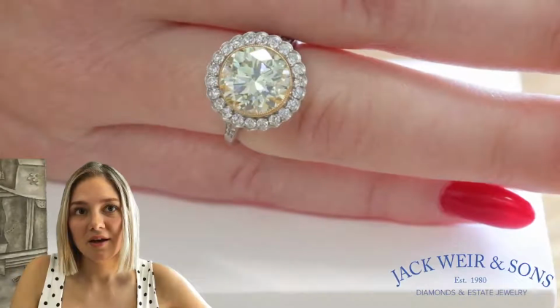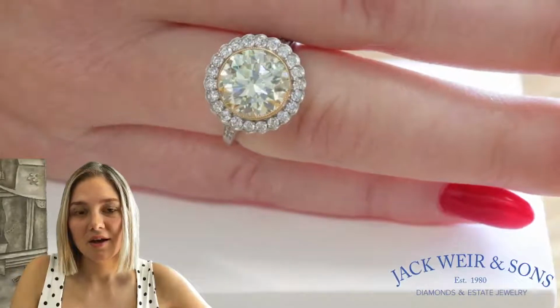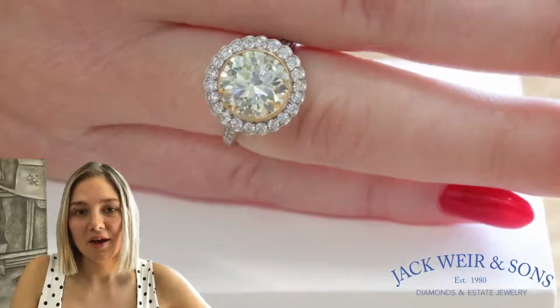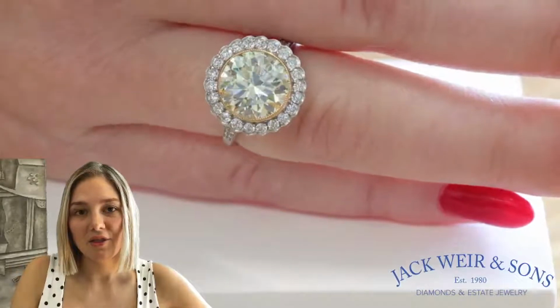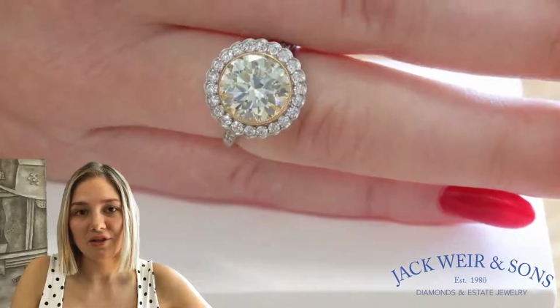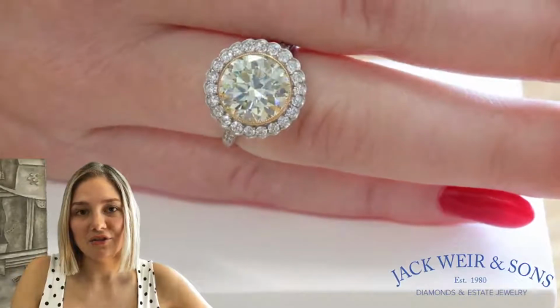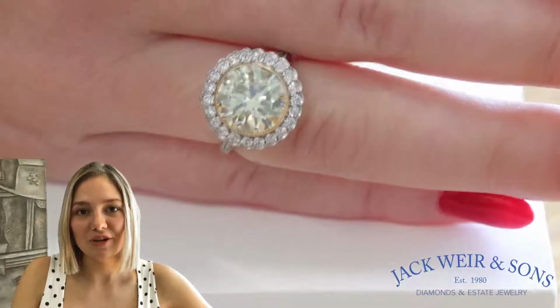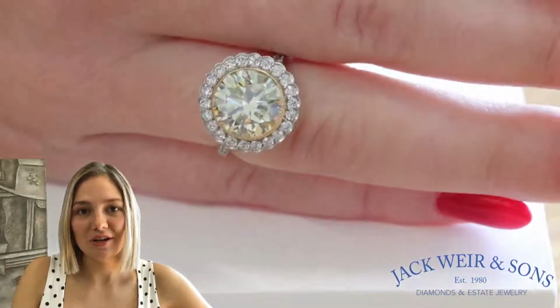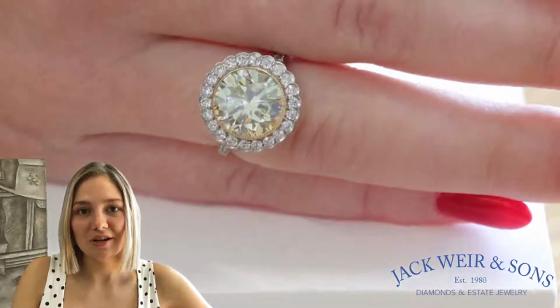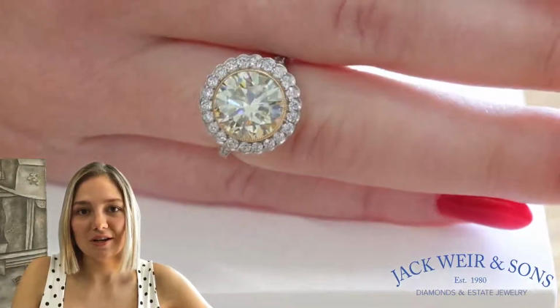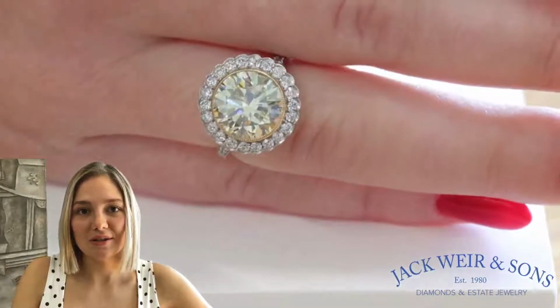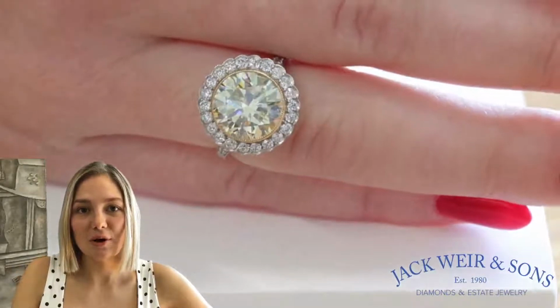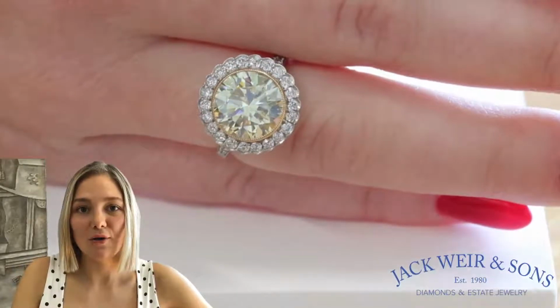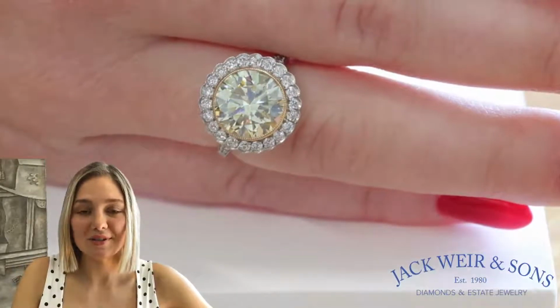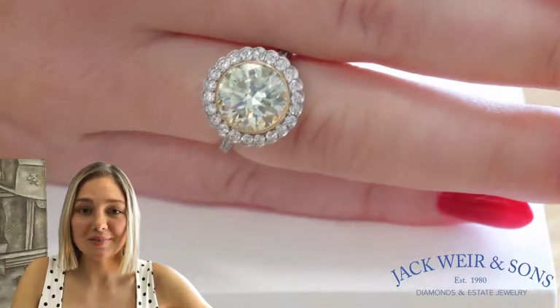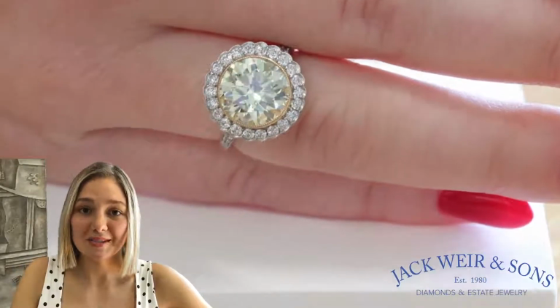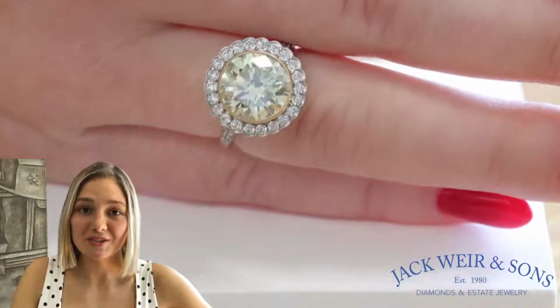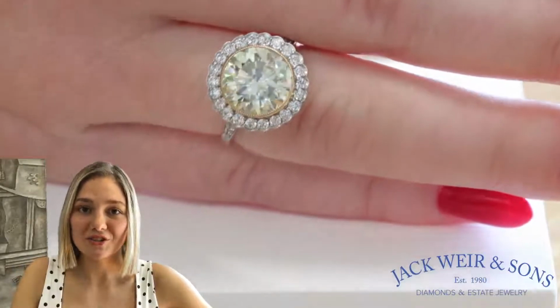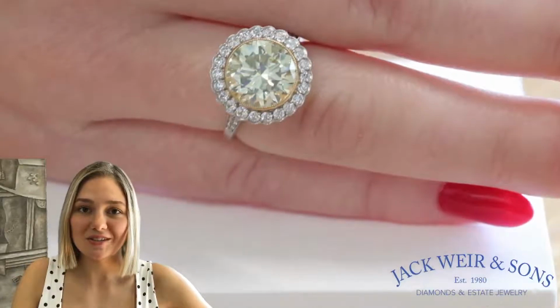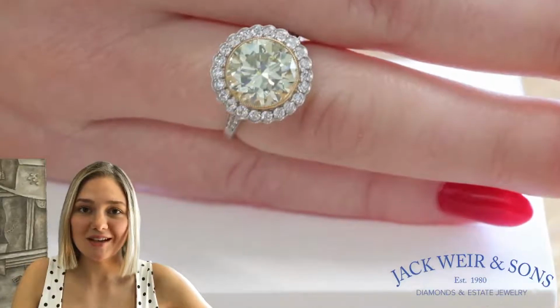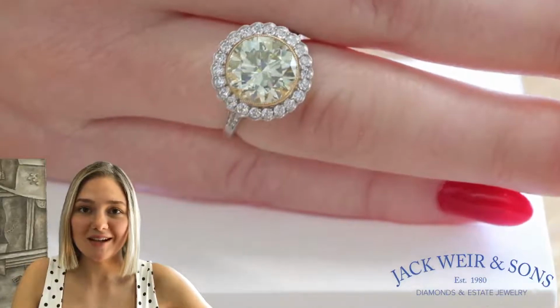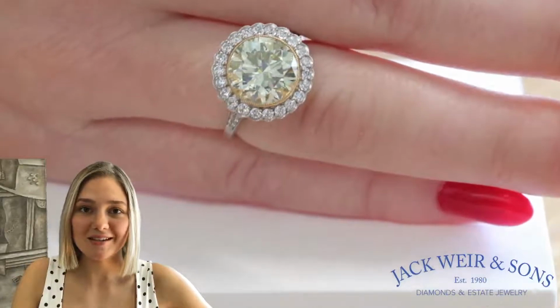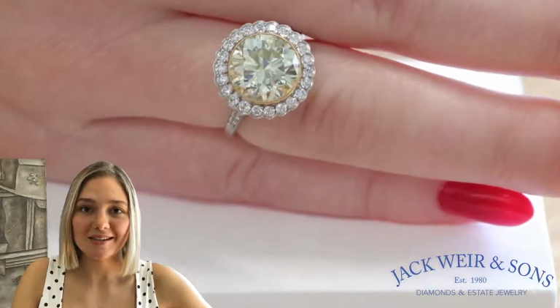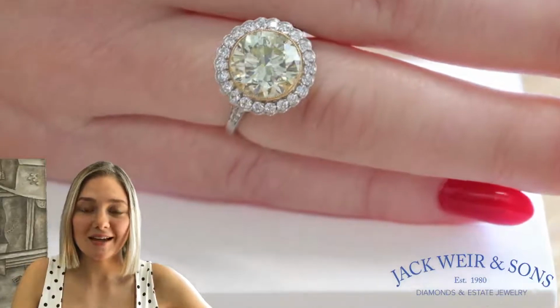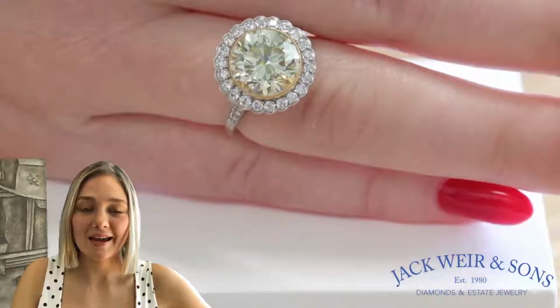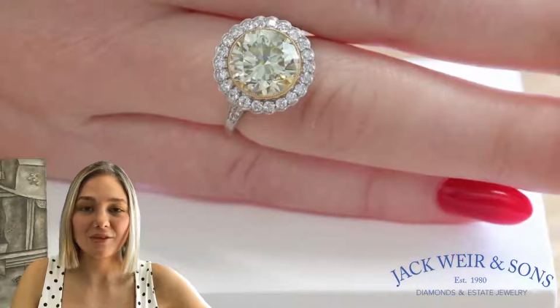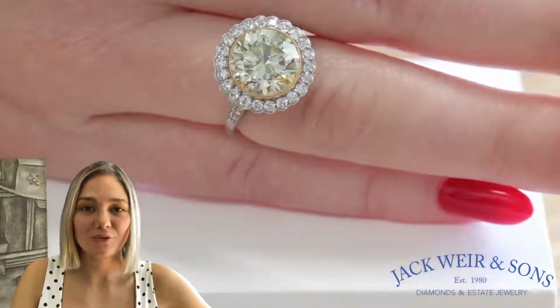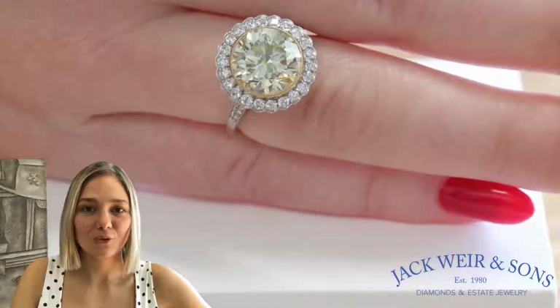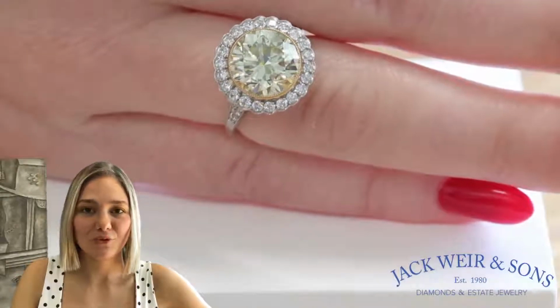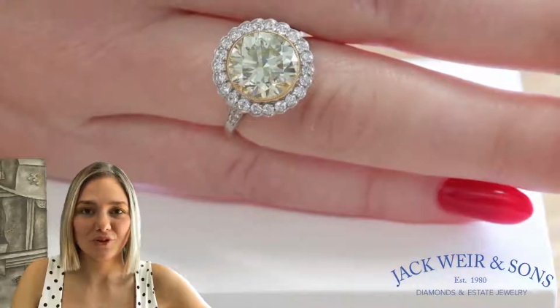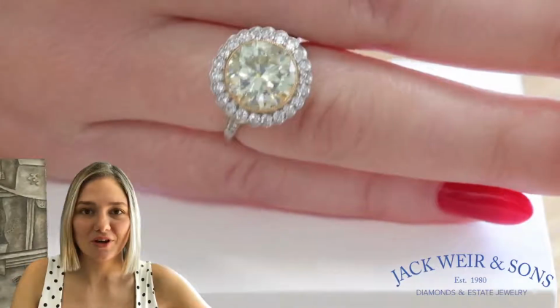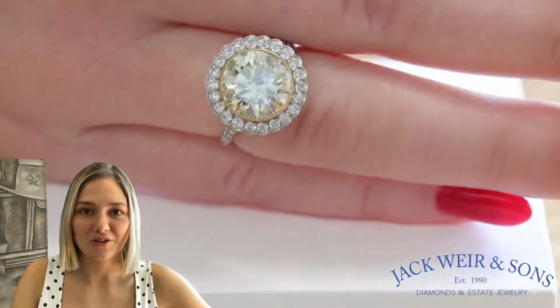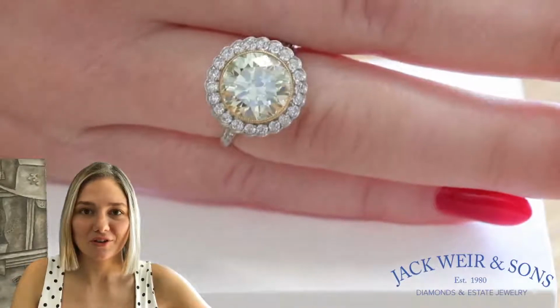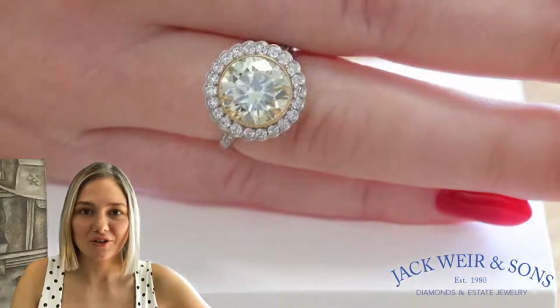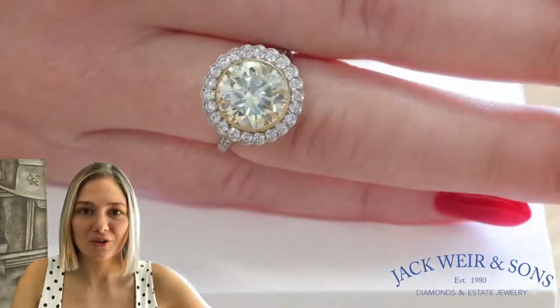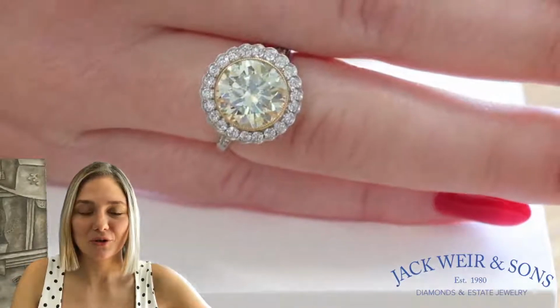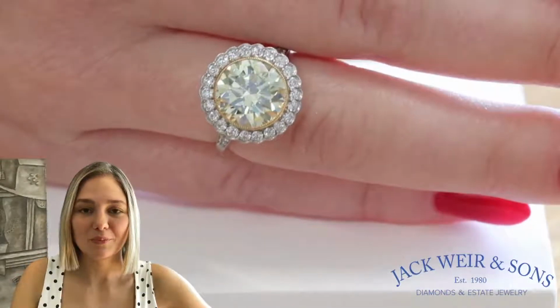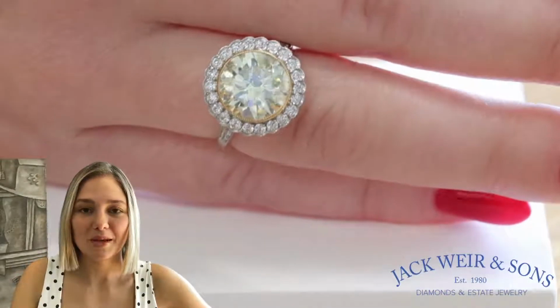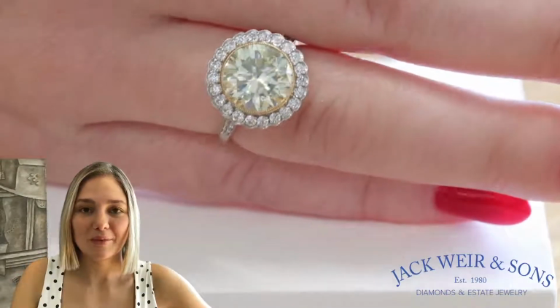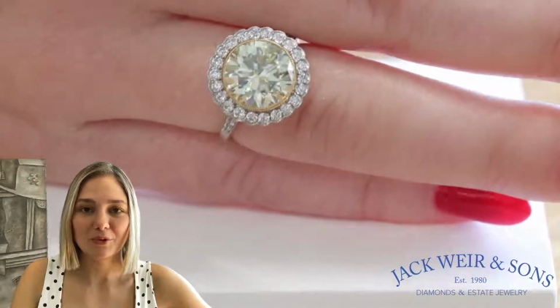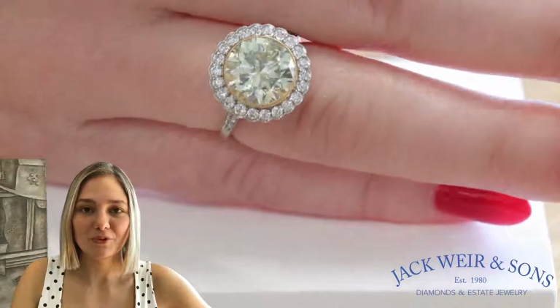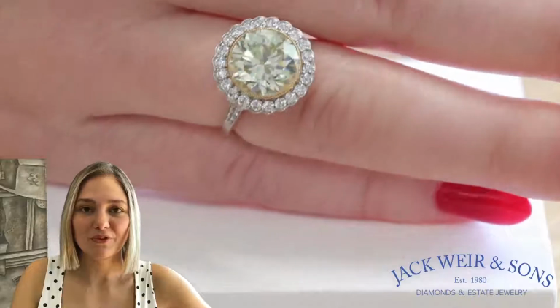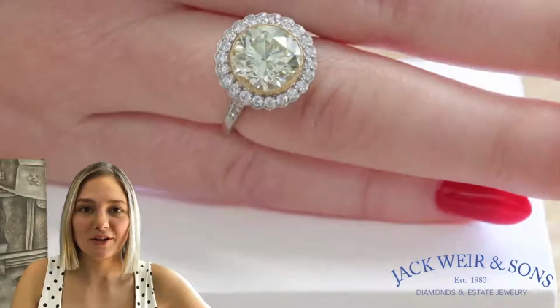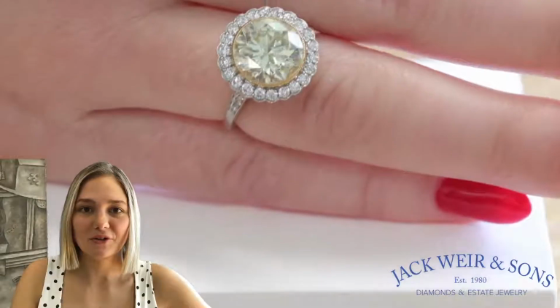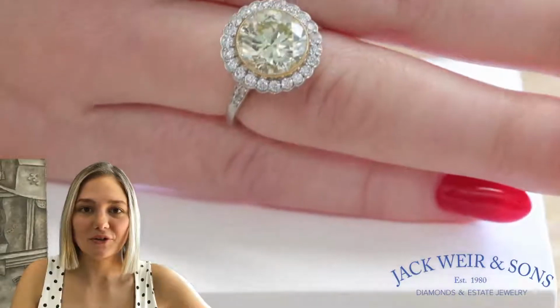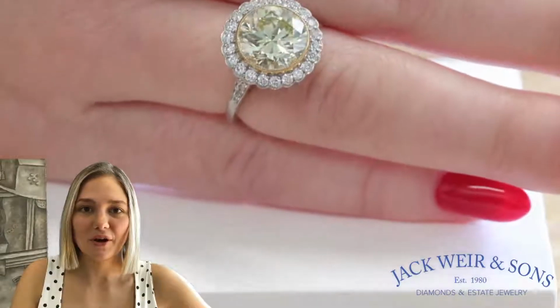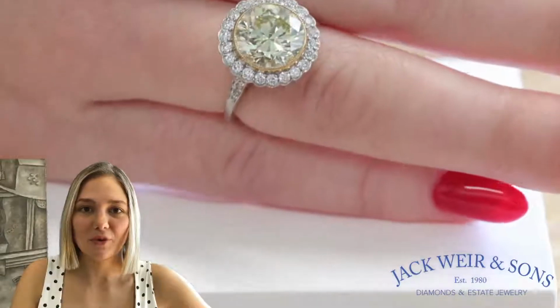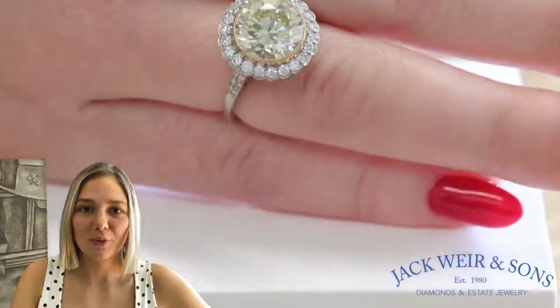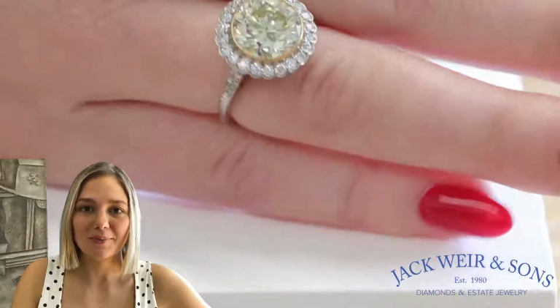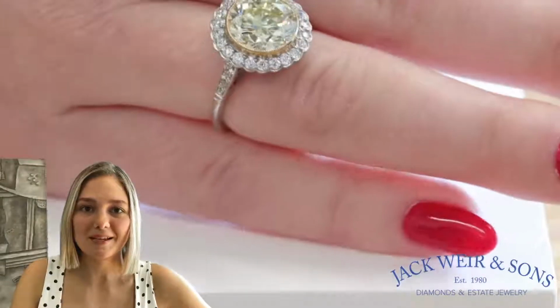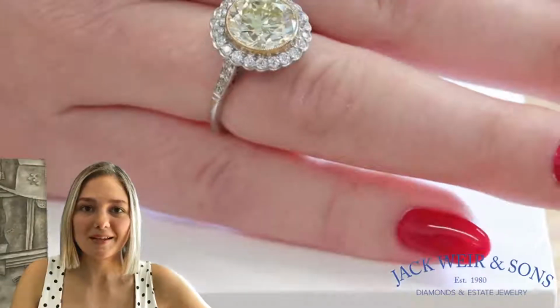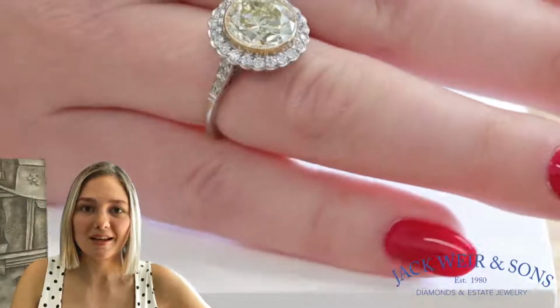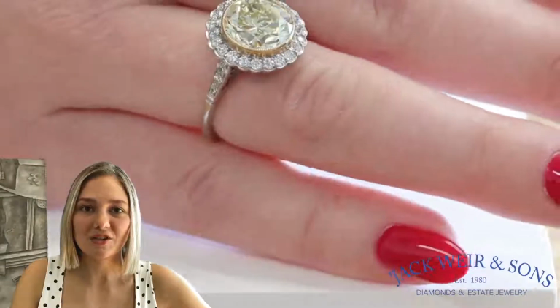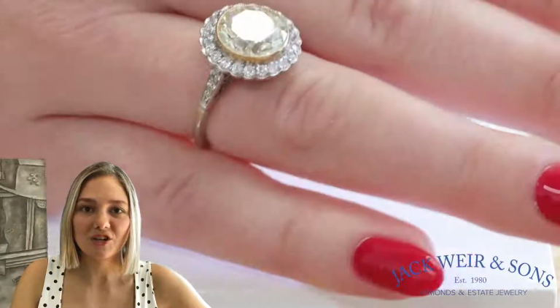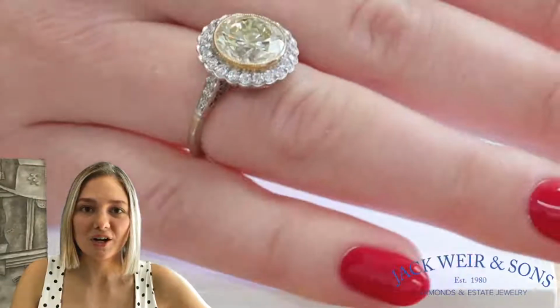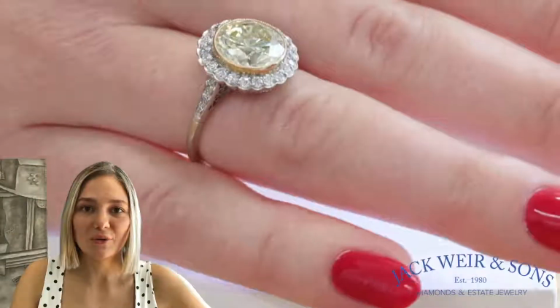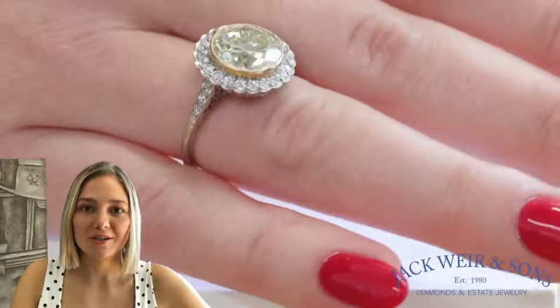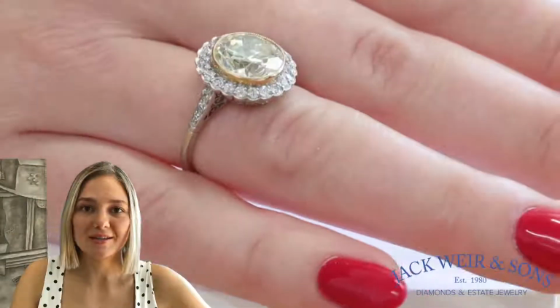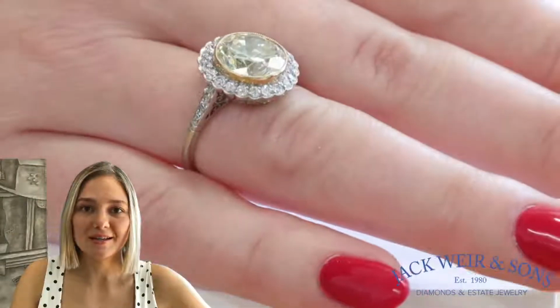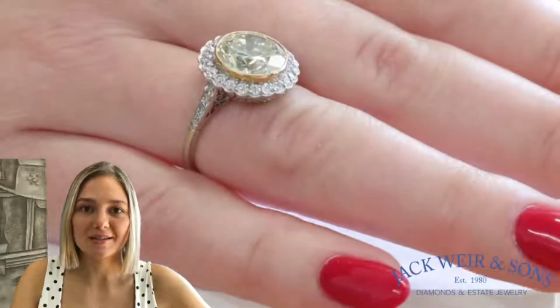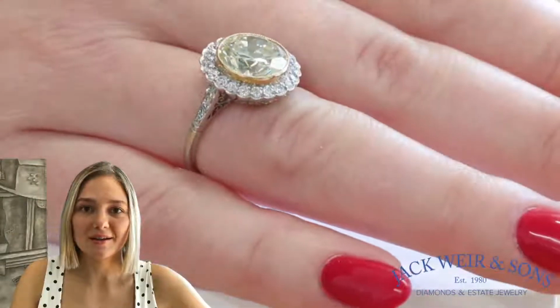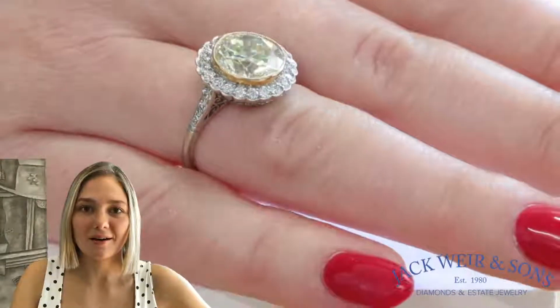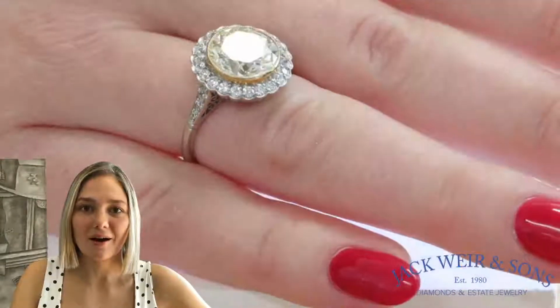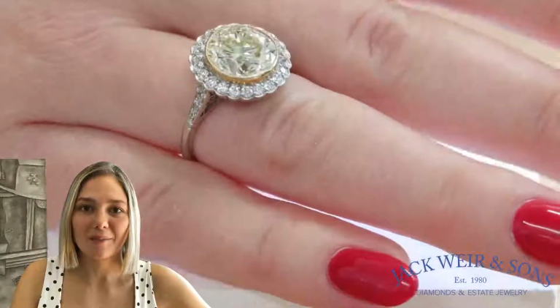This ring is of substantial size and full of character. You'll be able to find it on our website at JackwareandSons.com.